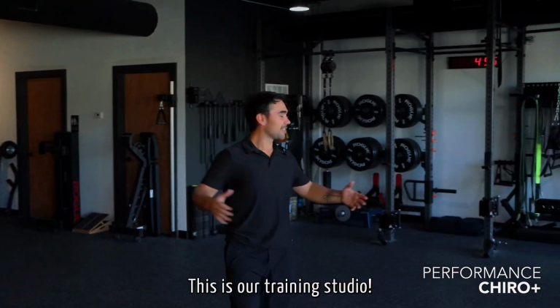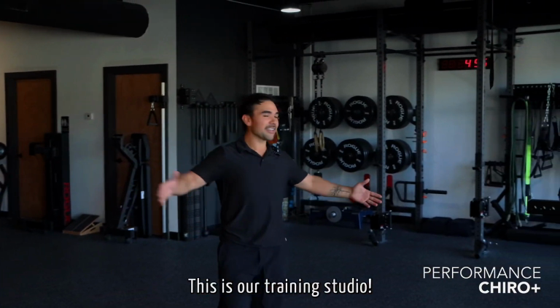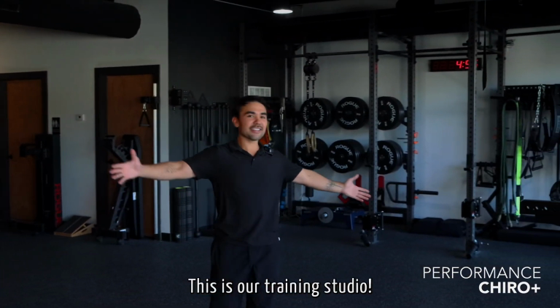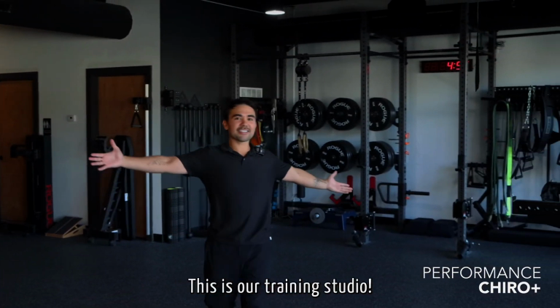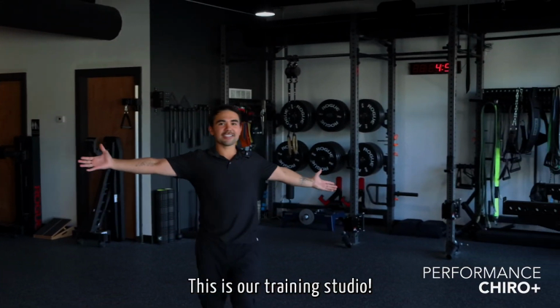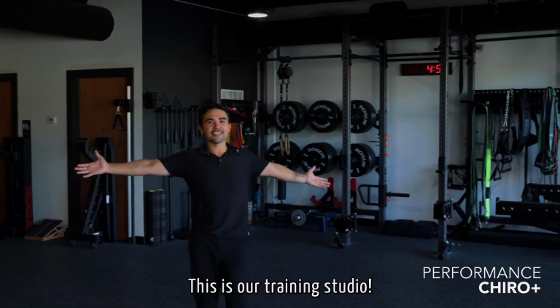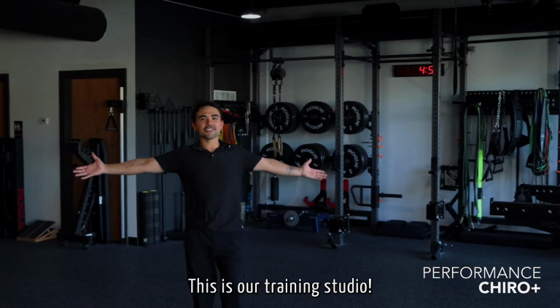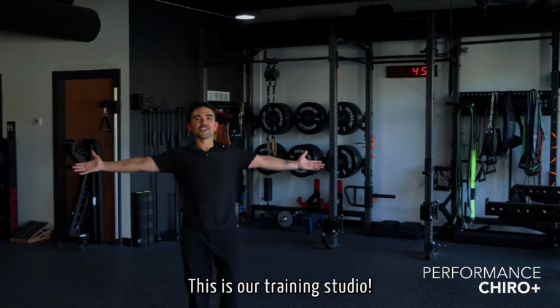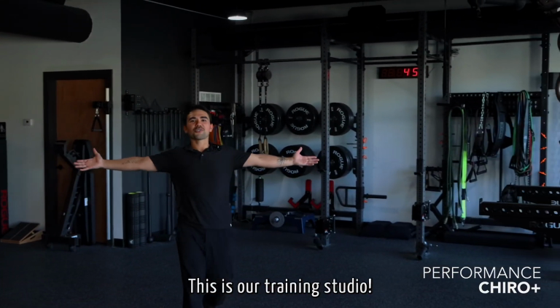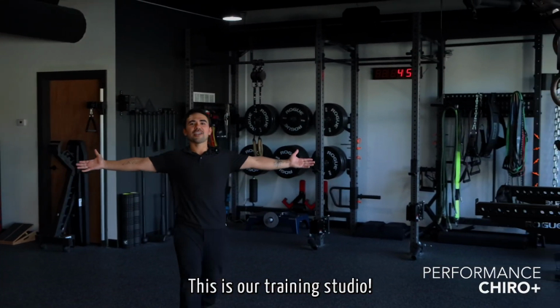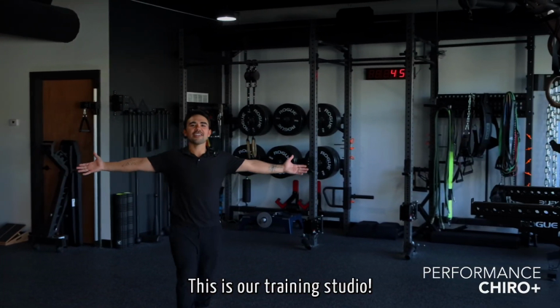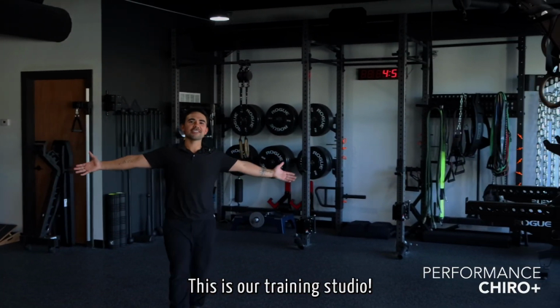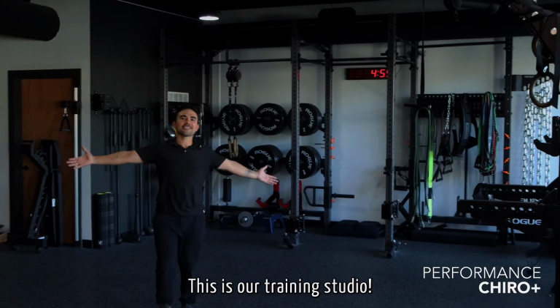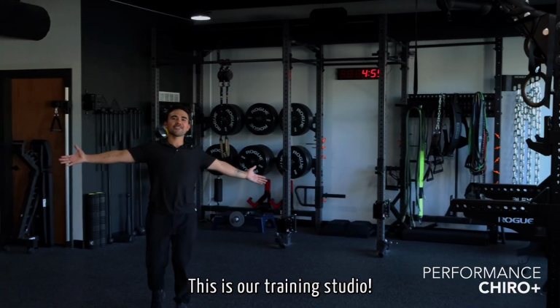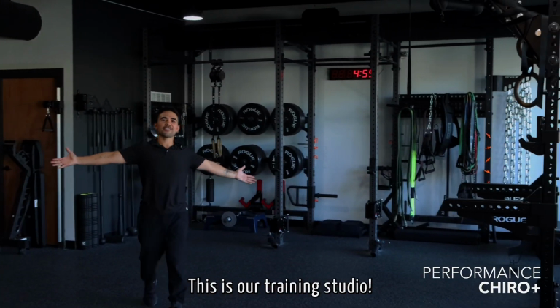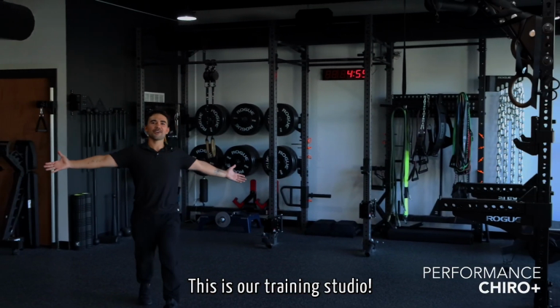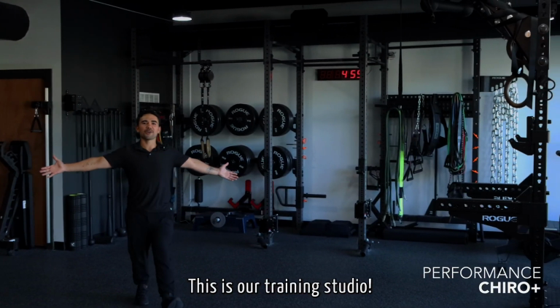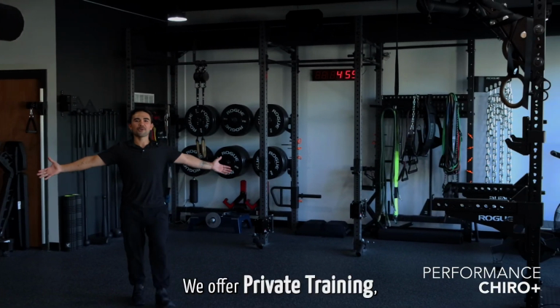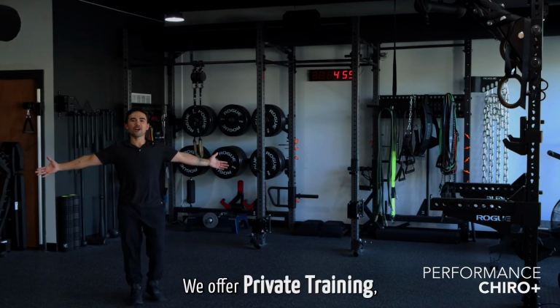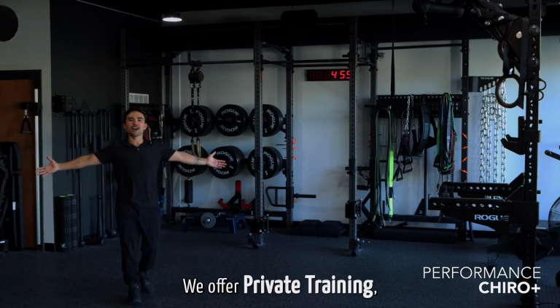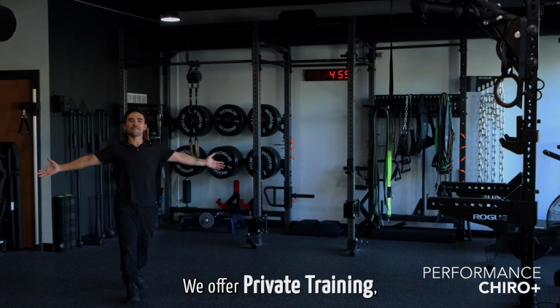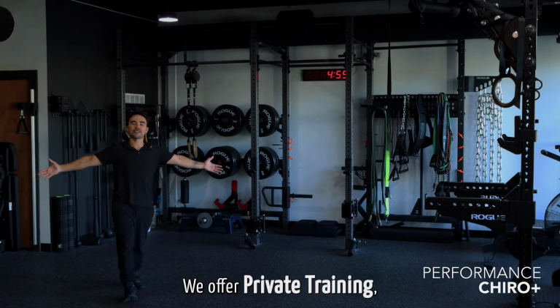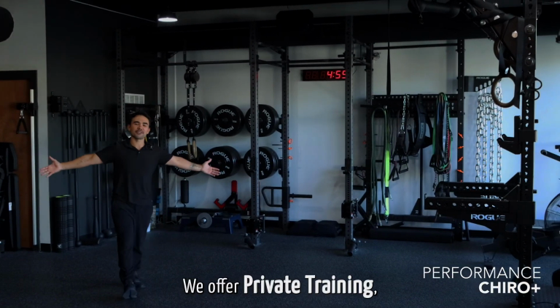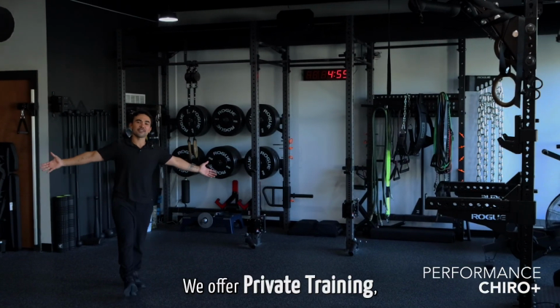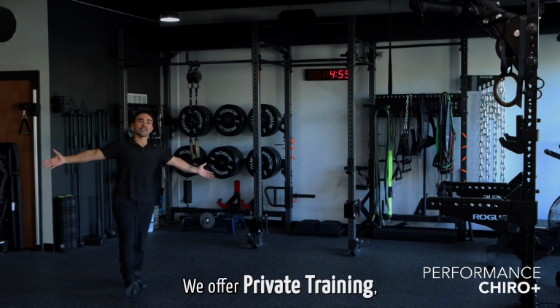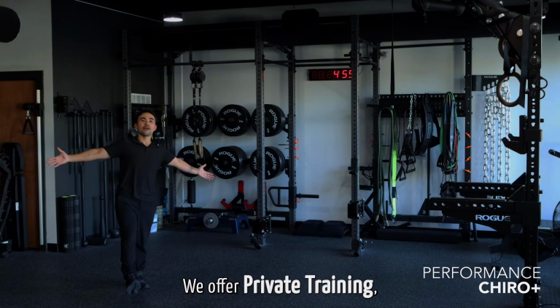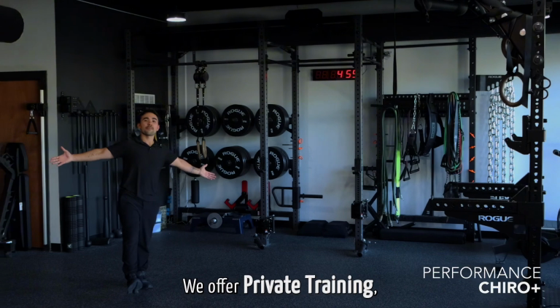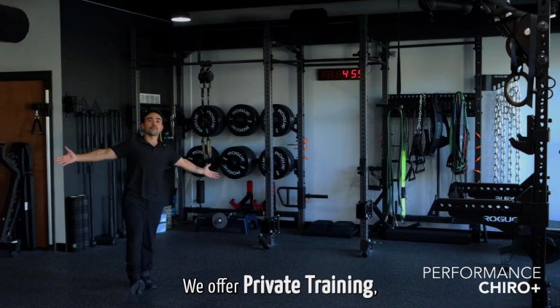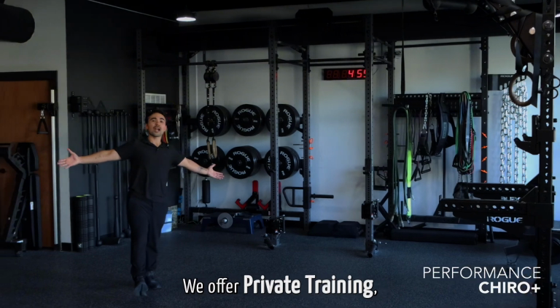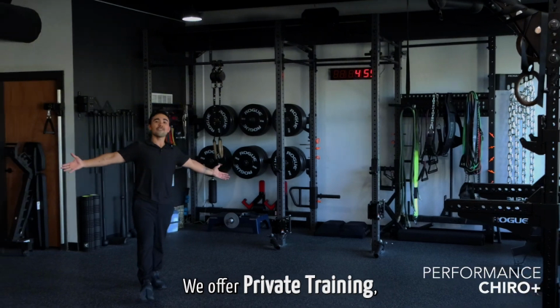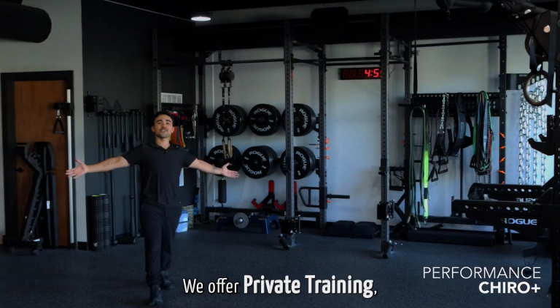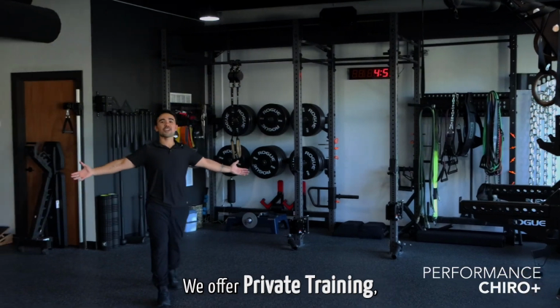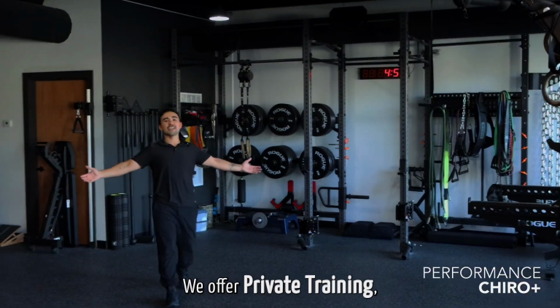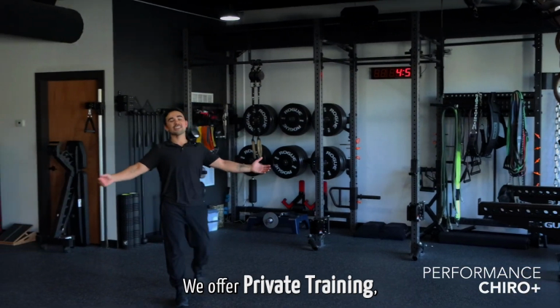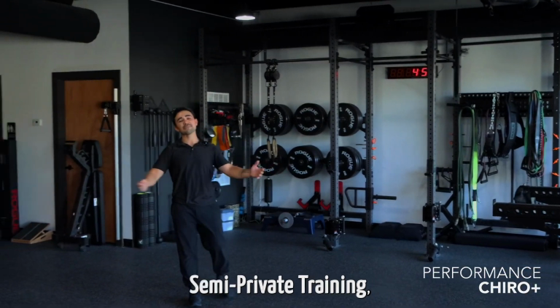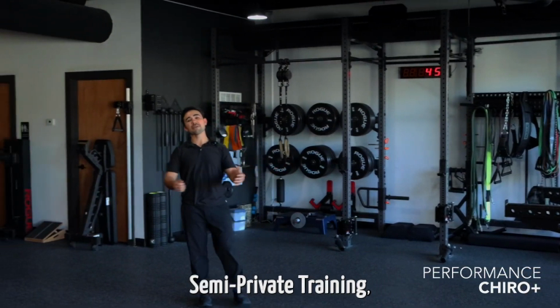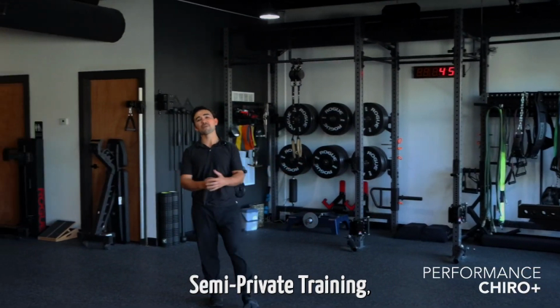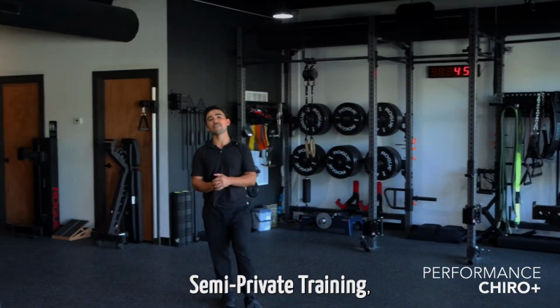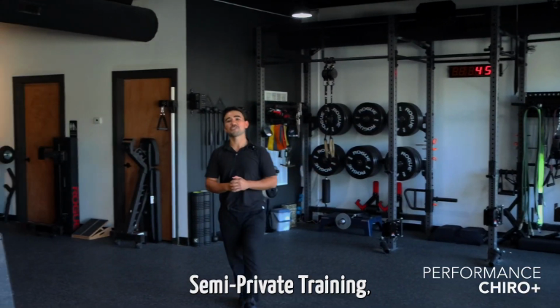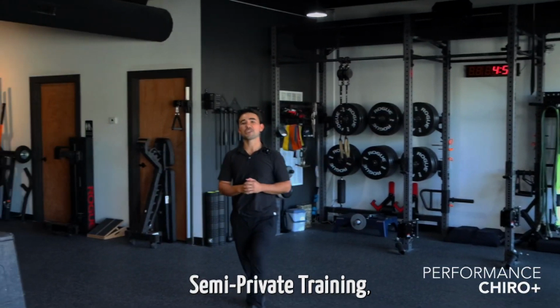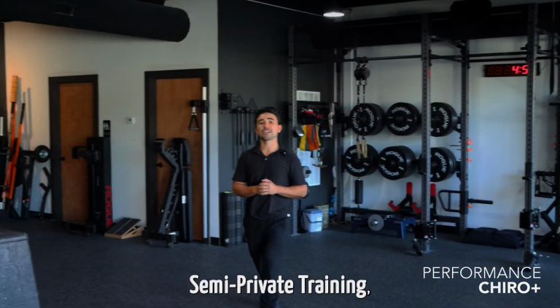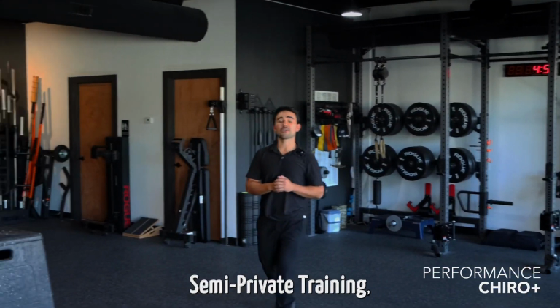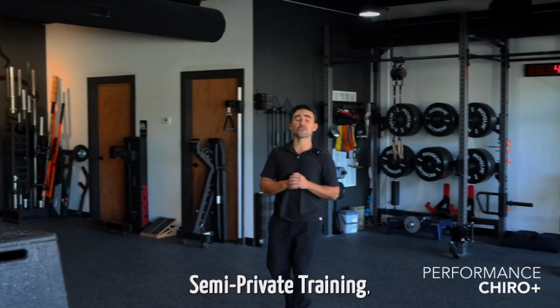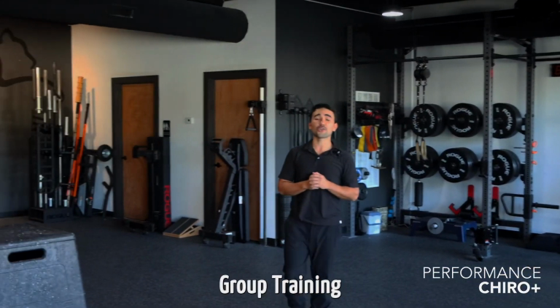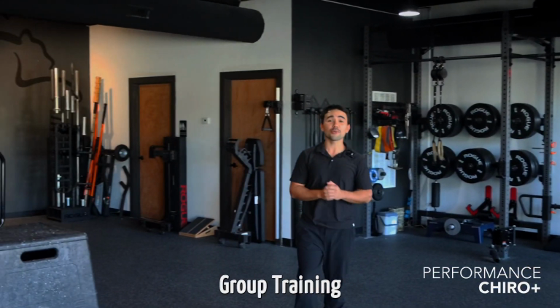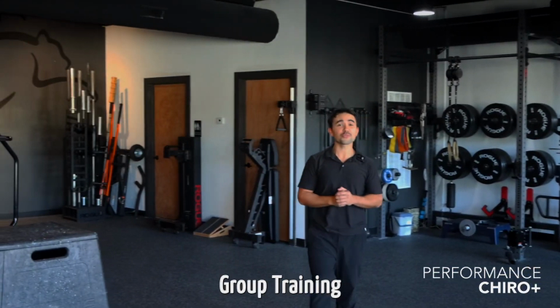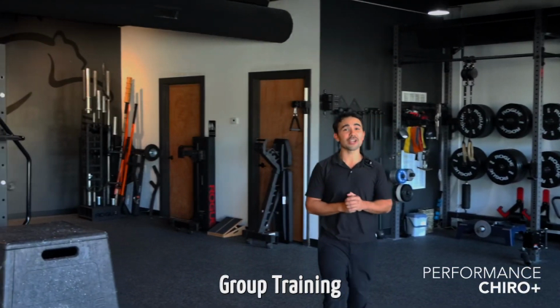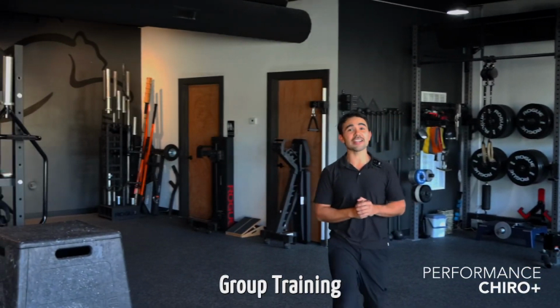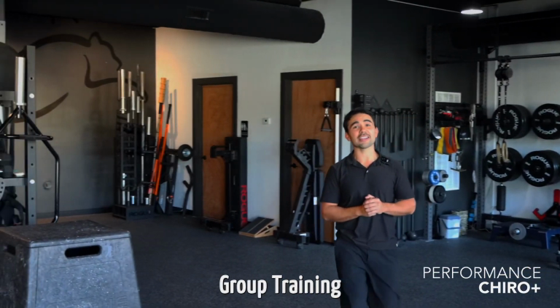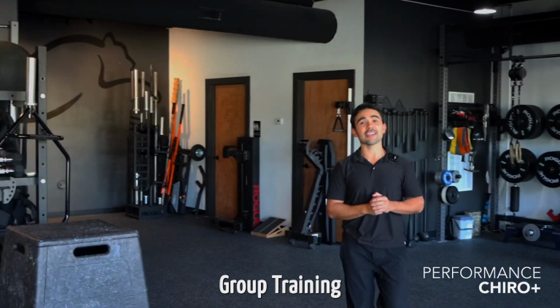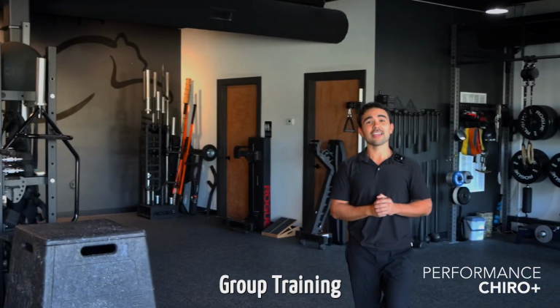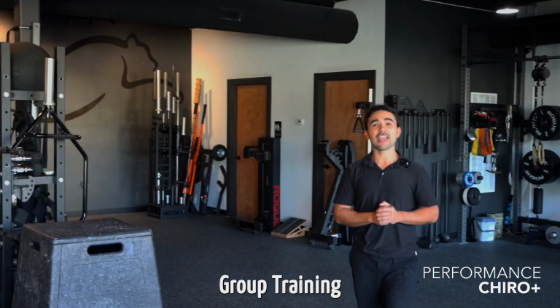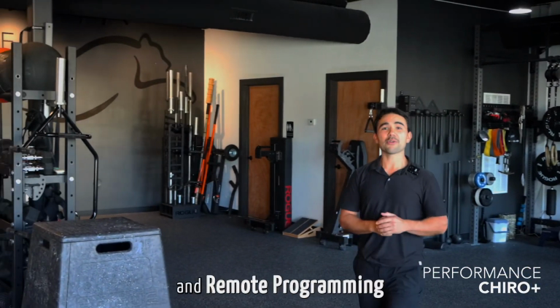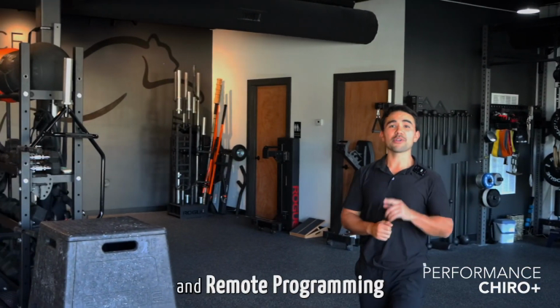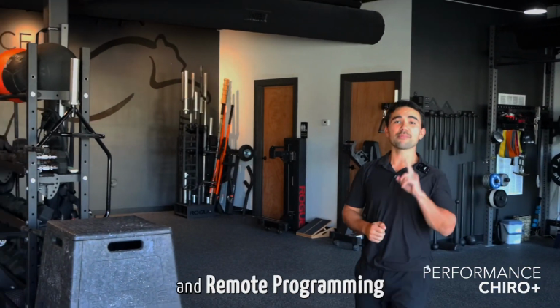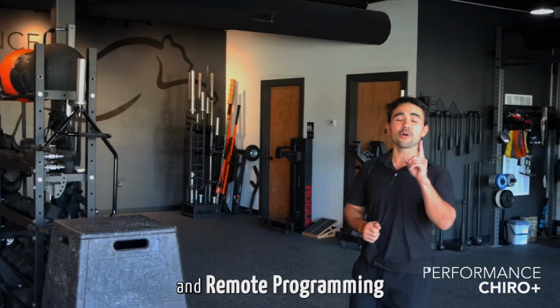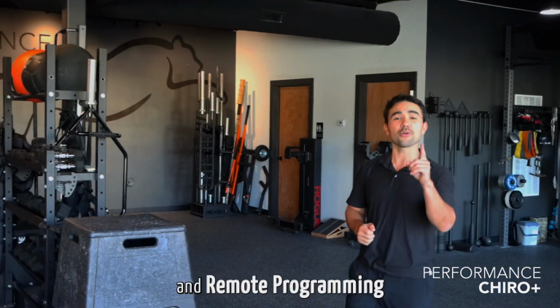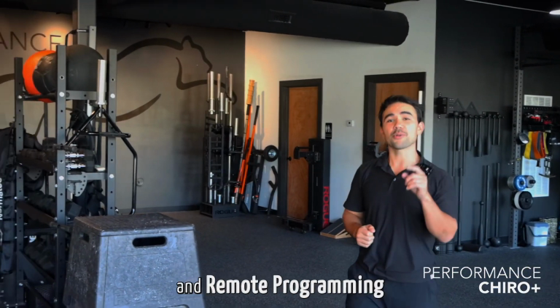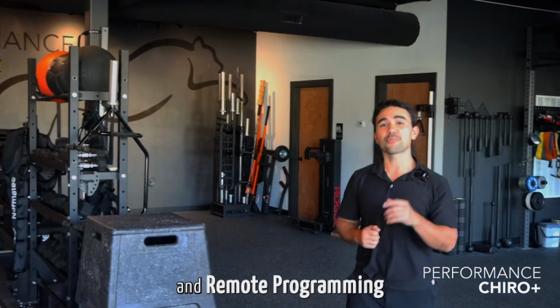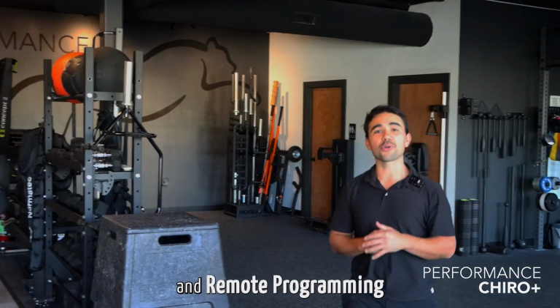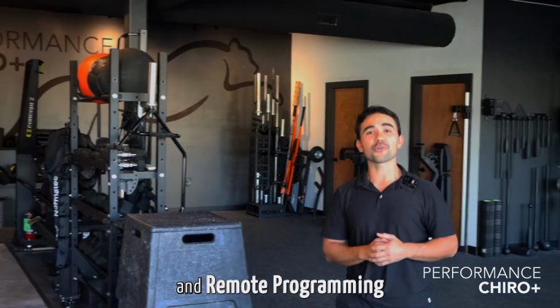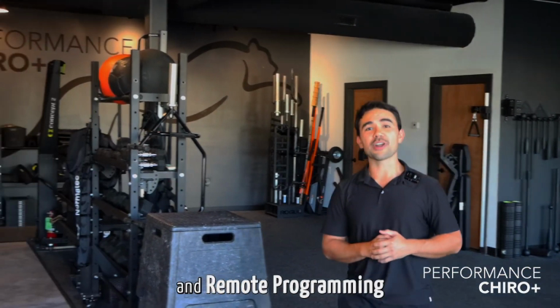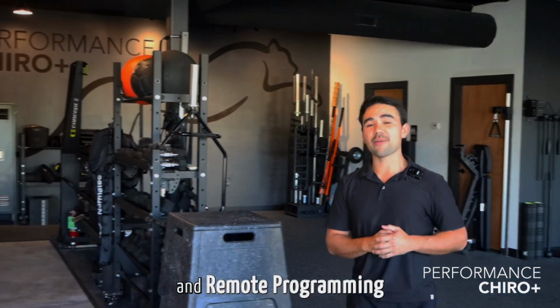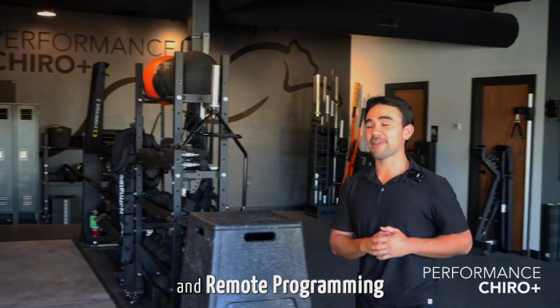This is our training studio. We offer private training, semi-private training, group training, and remote programming.